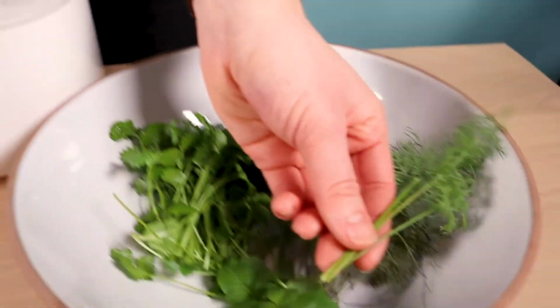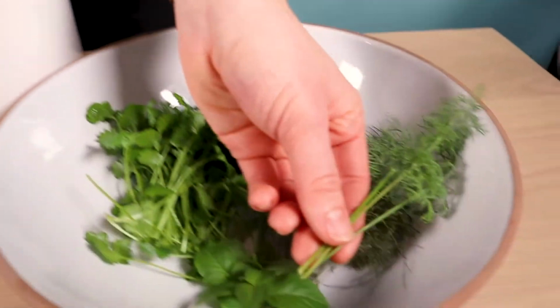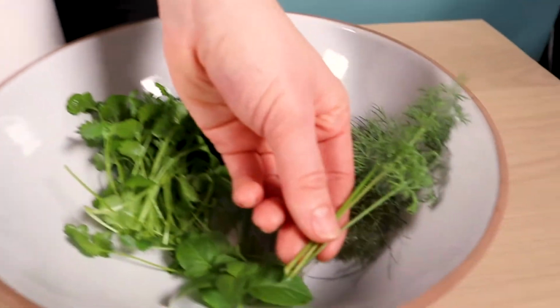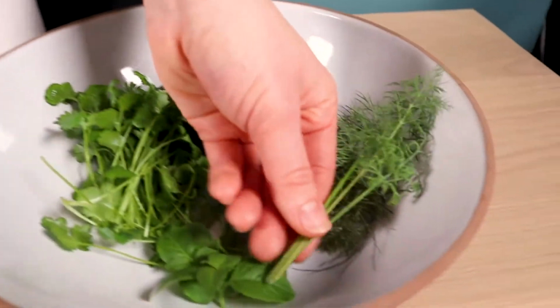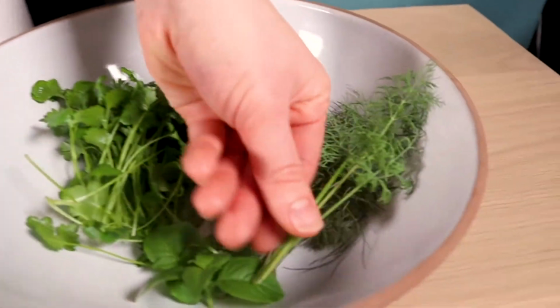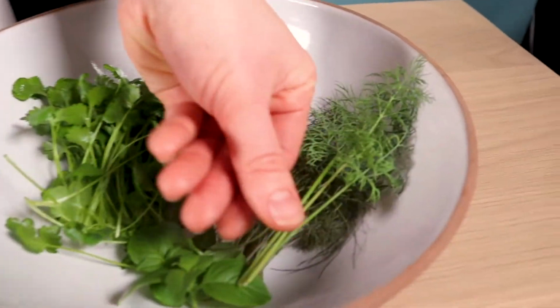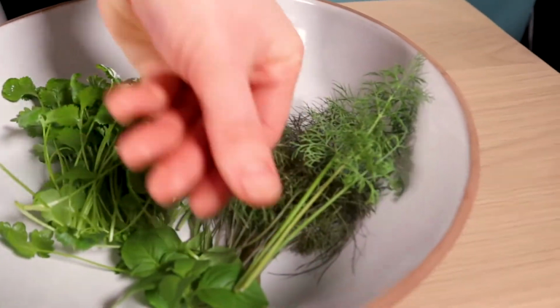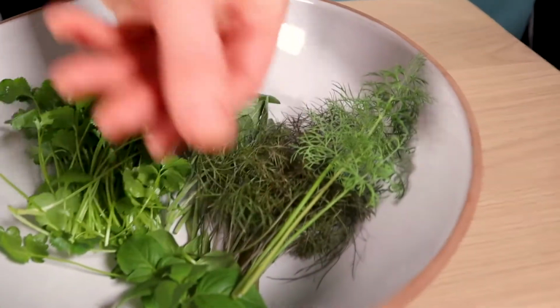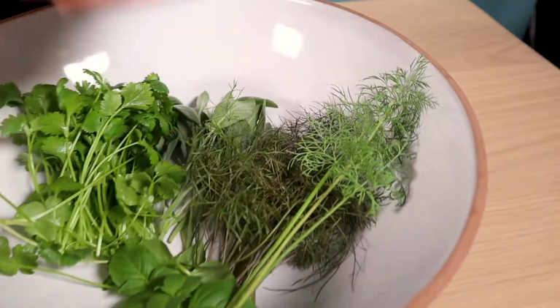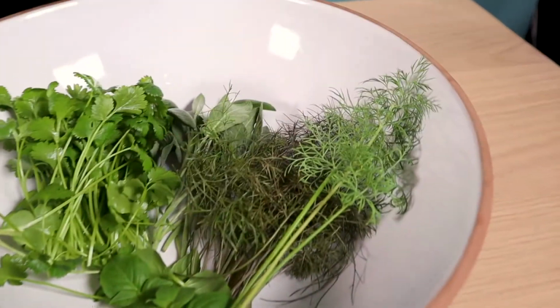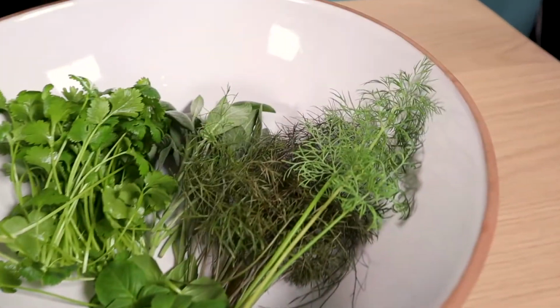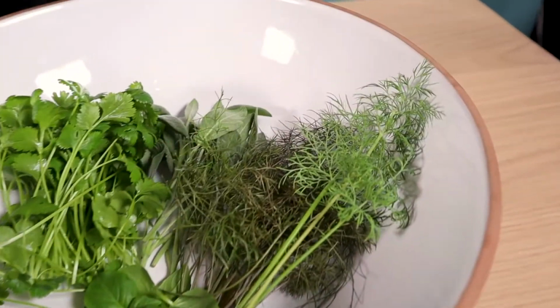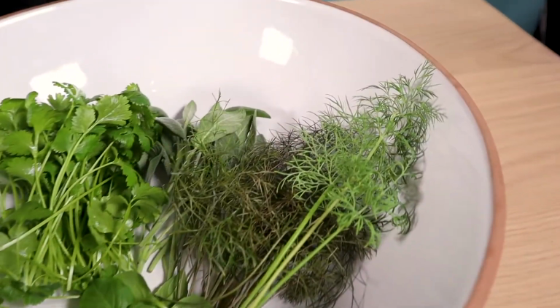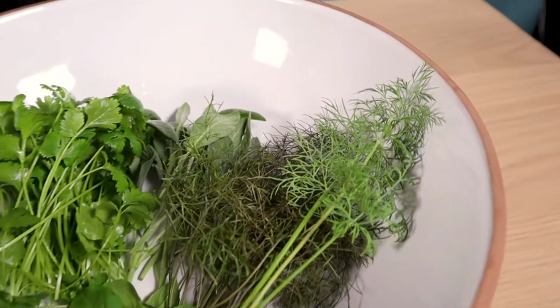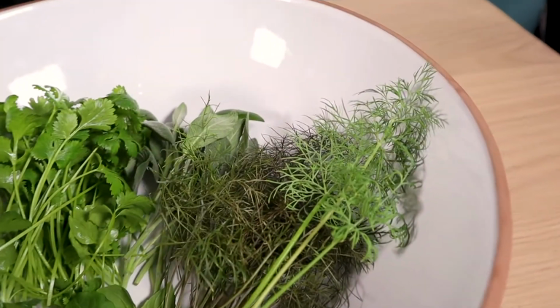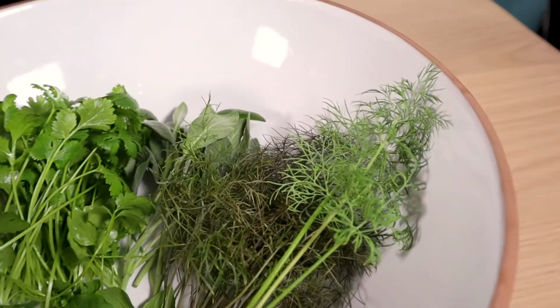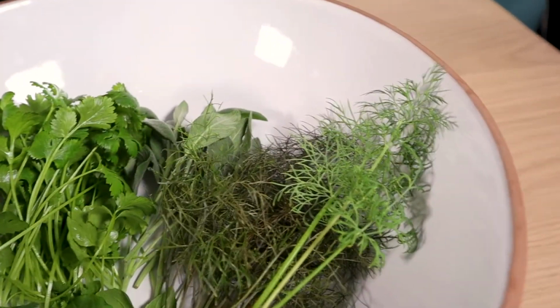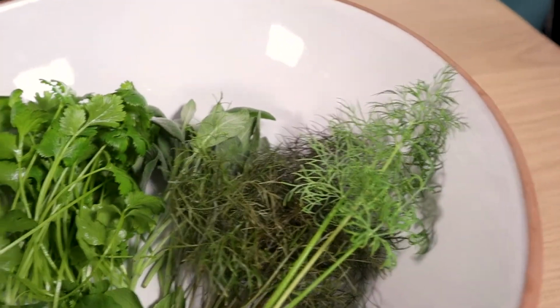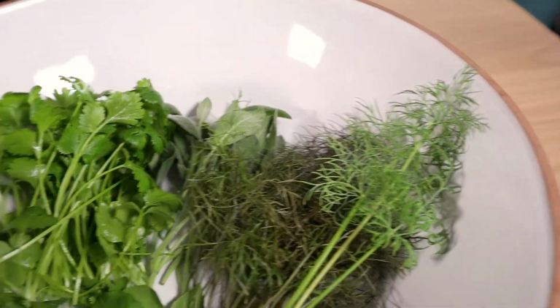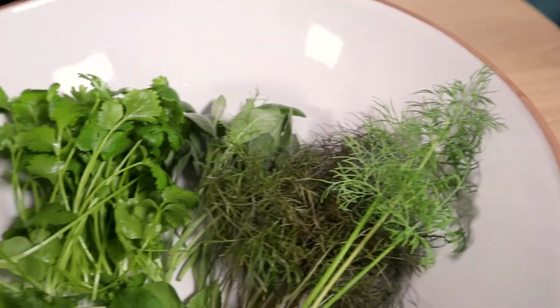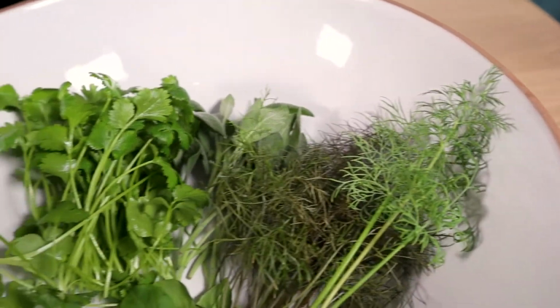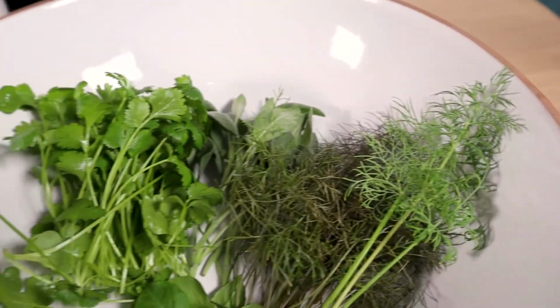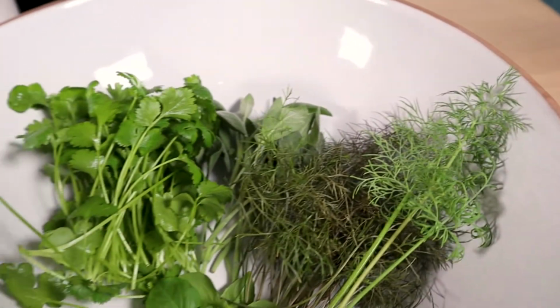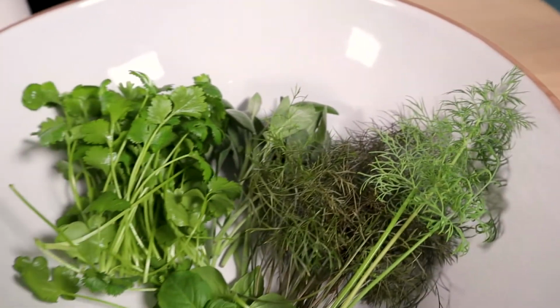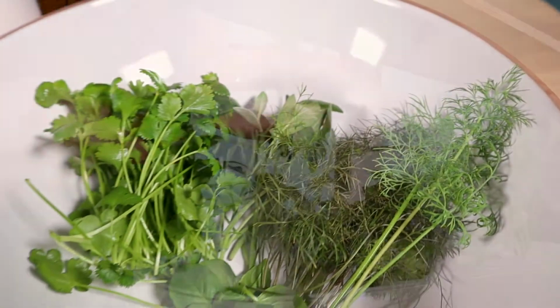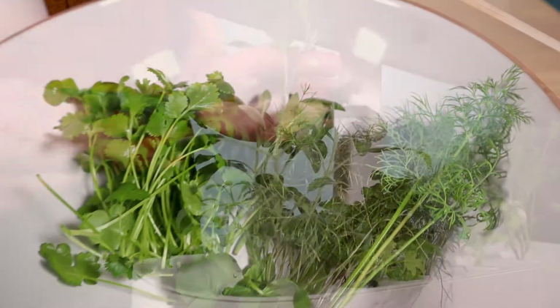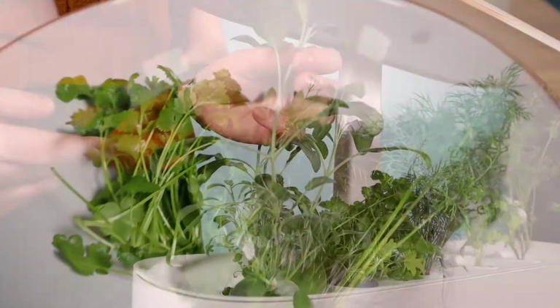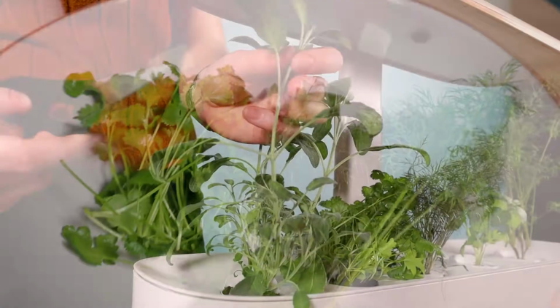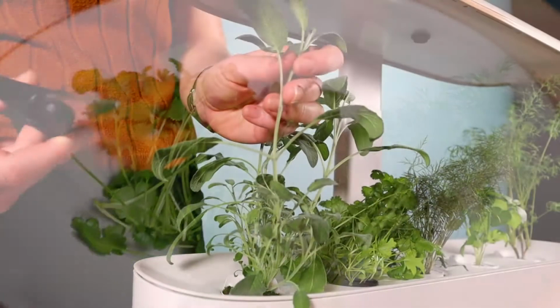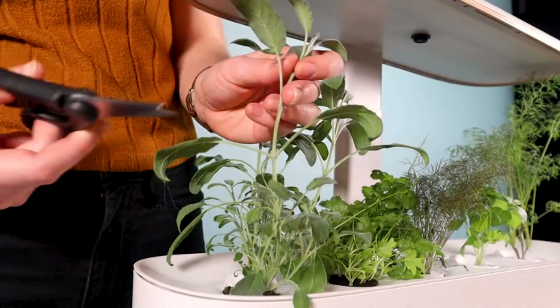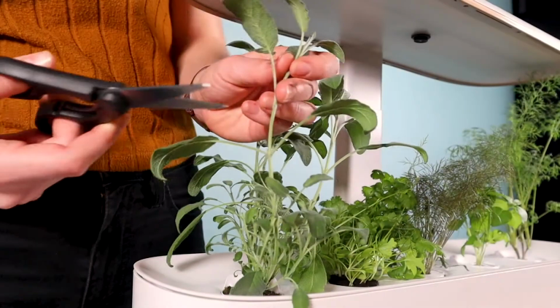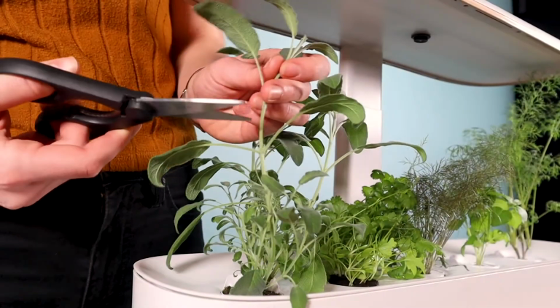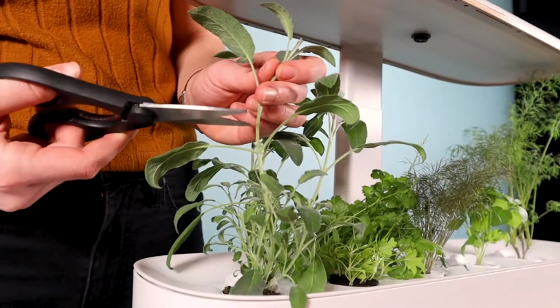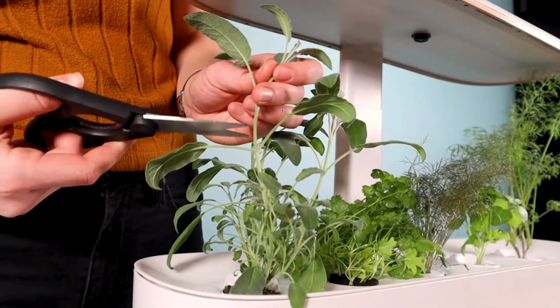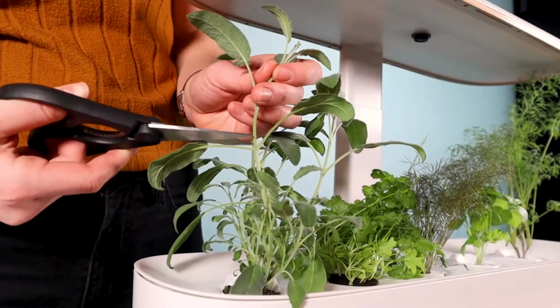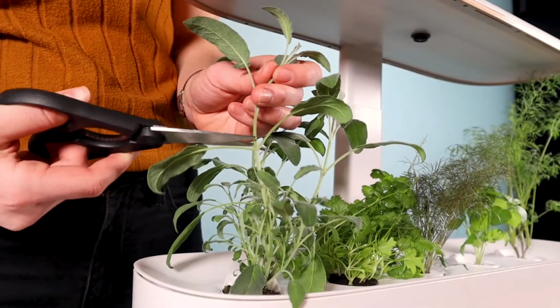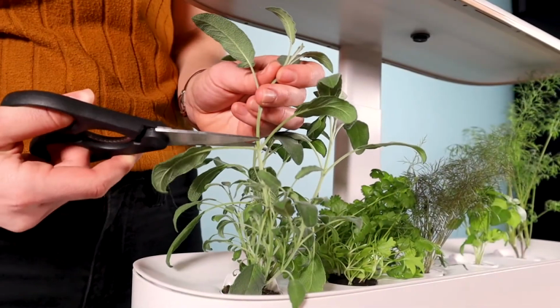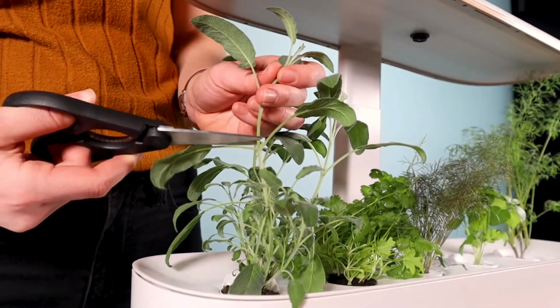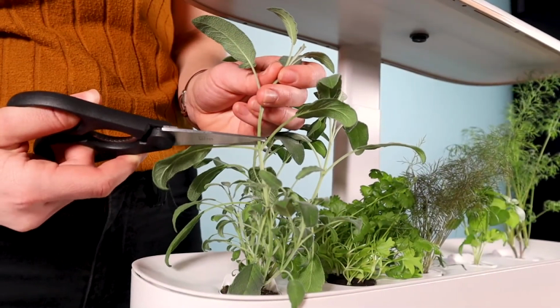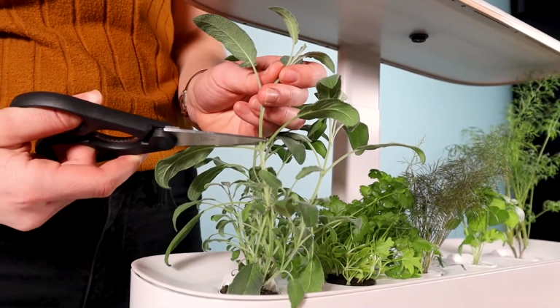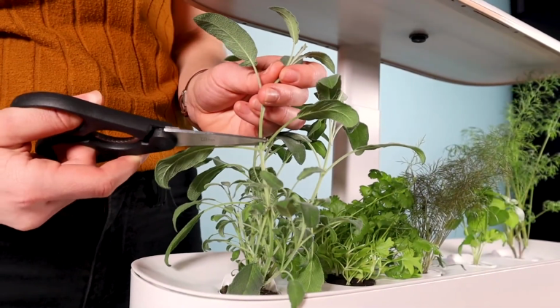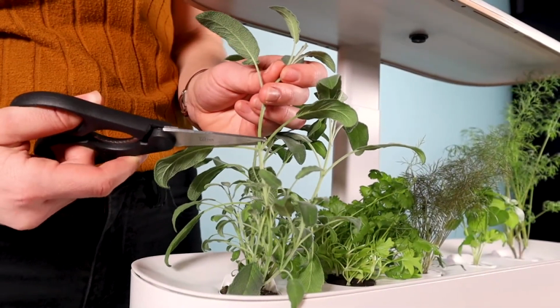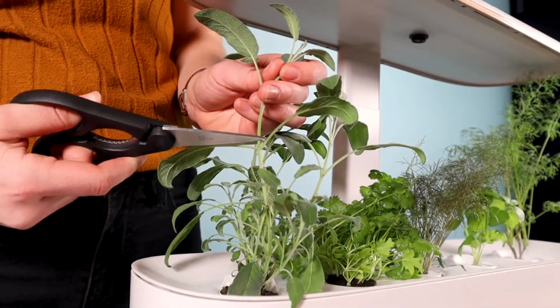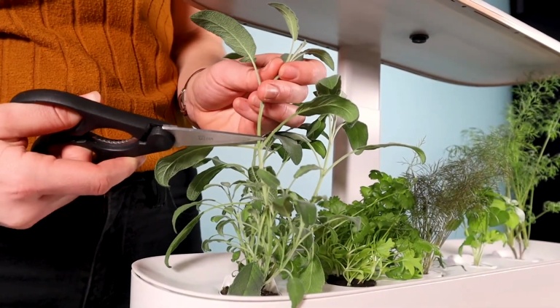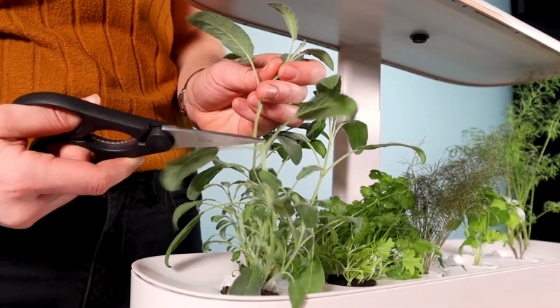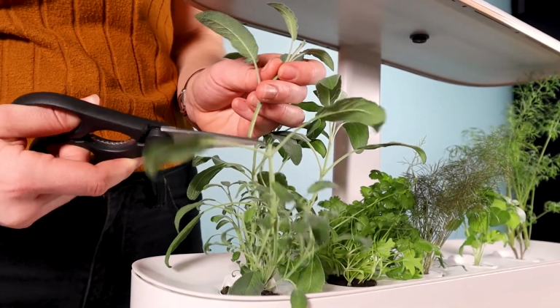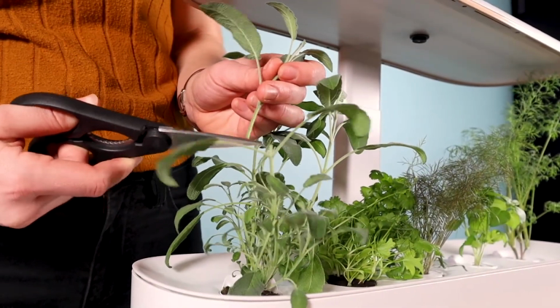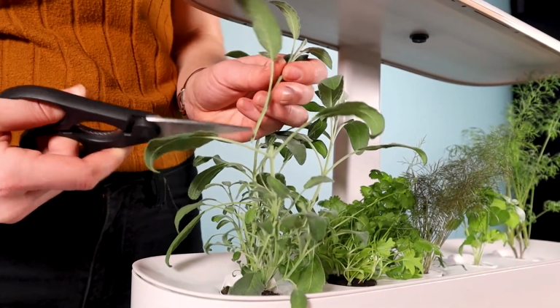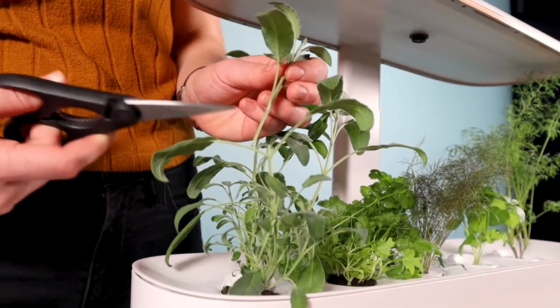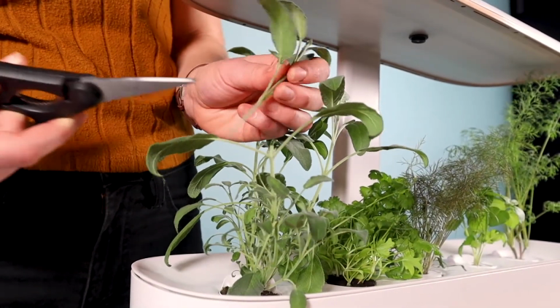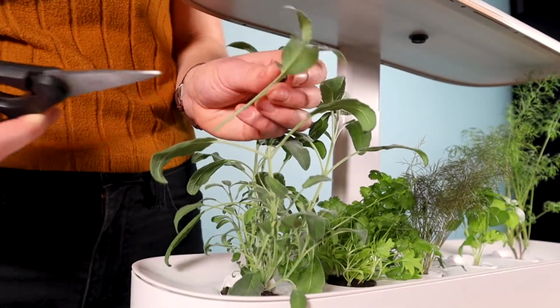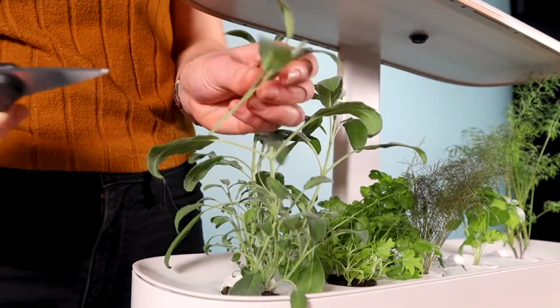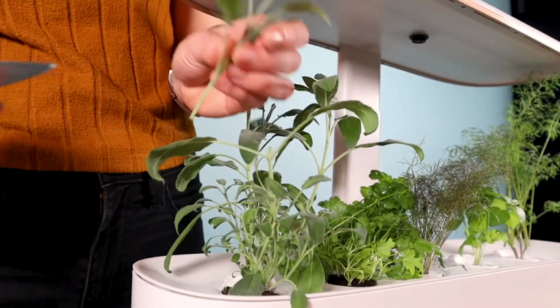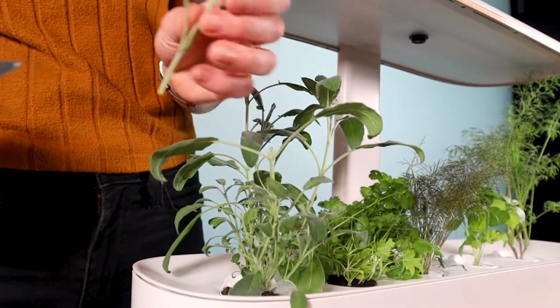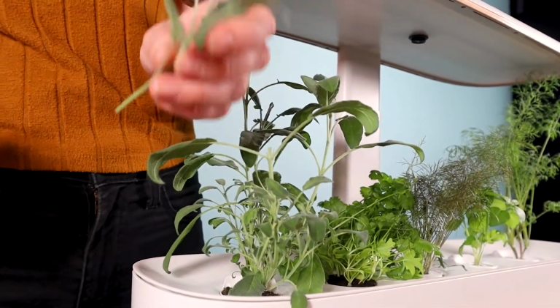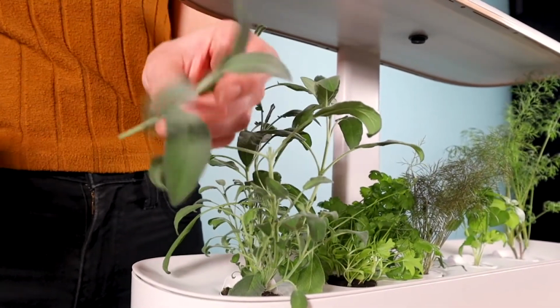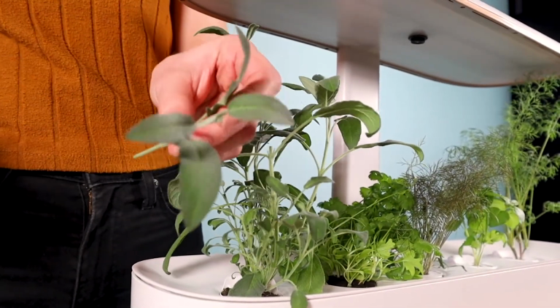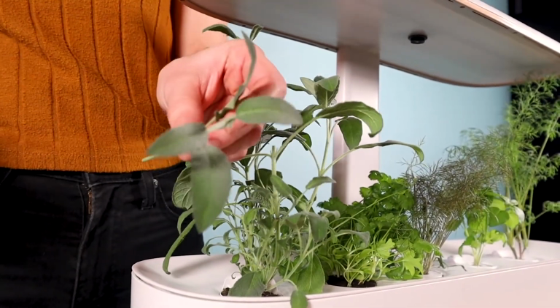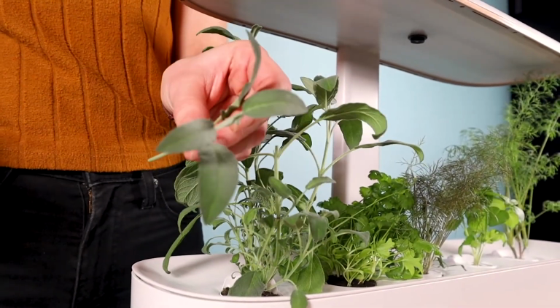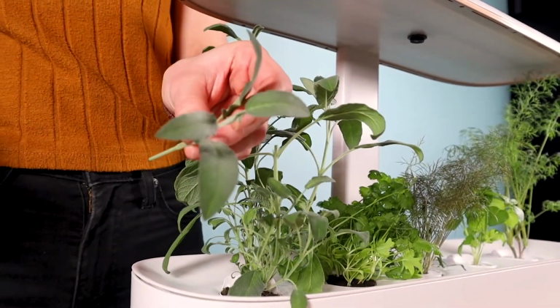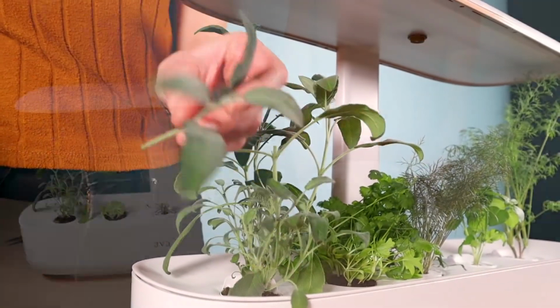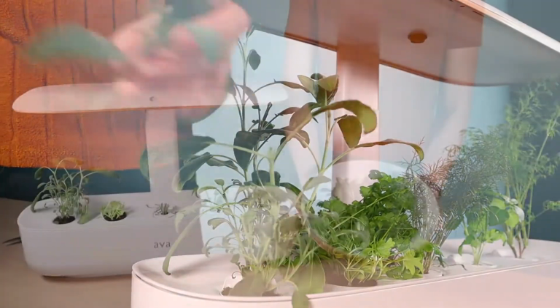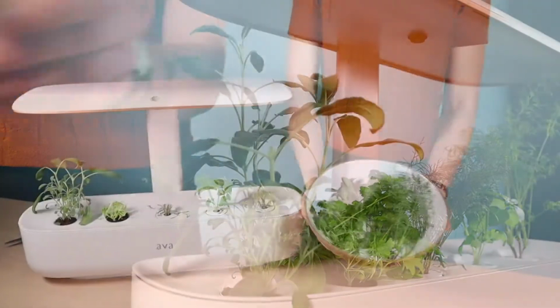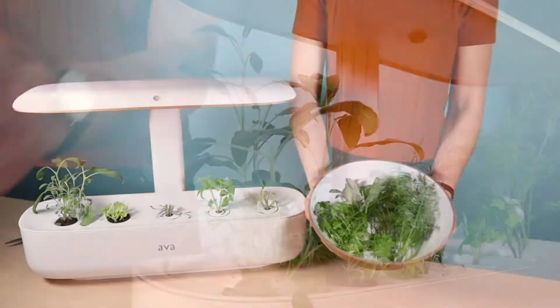As a general rule, if you want more harvests, do not harvest more than half of the plant. Try to aim for approximately a third of the plant.